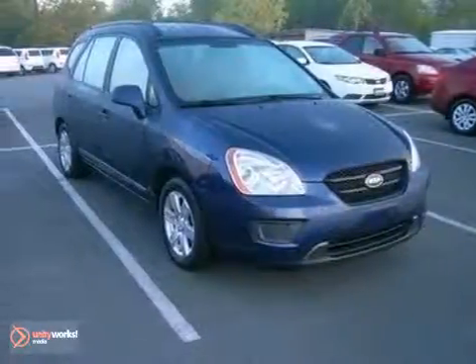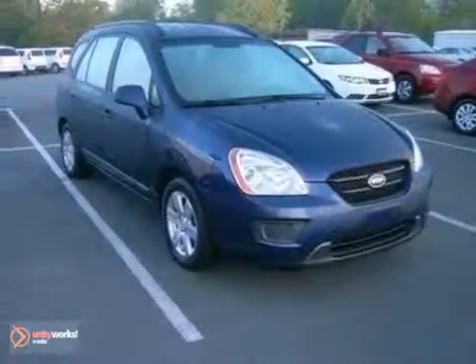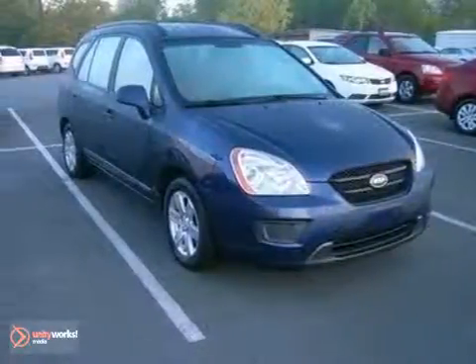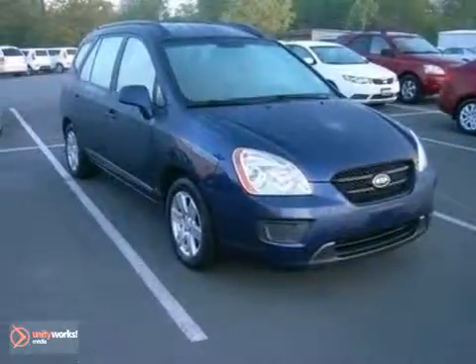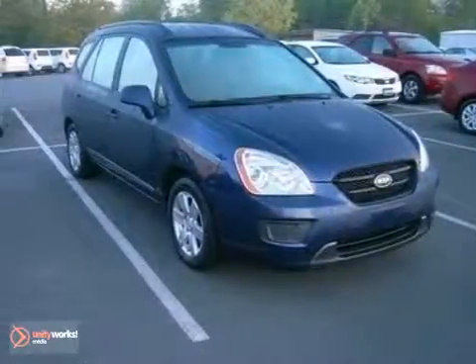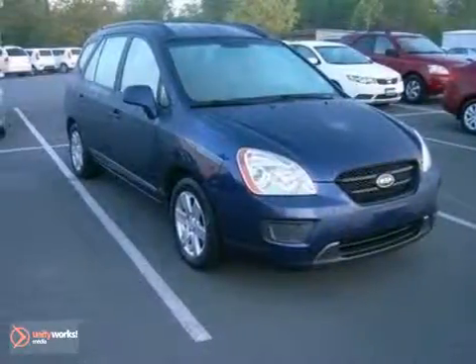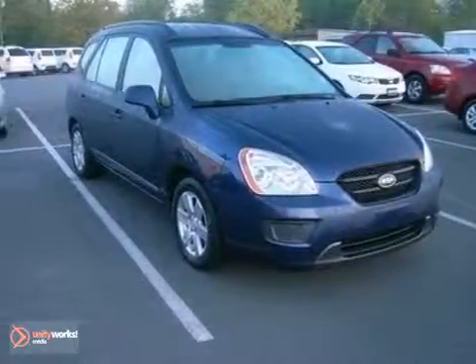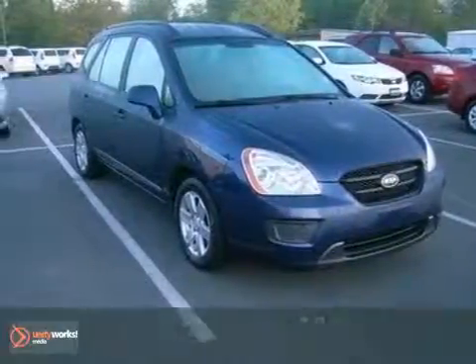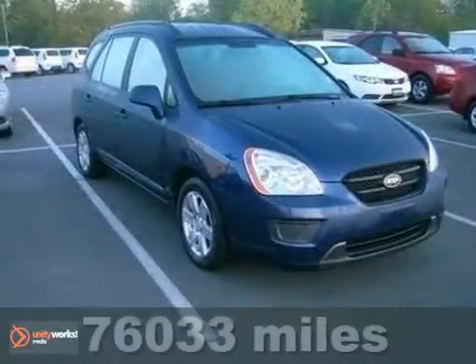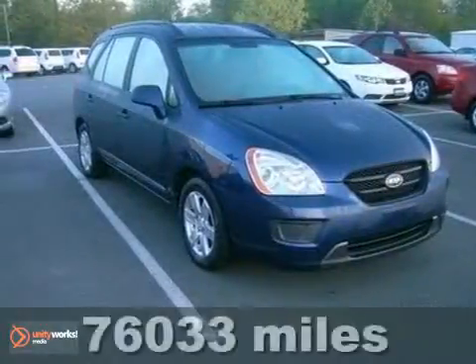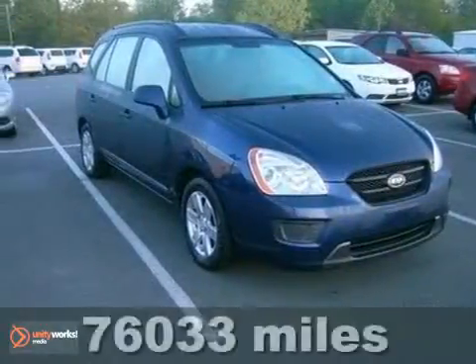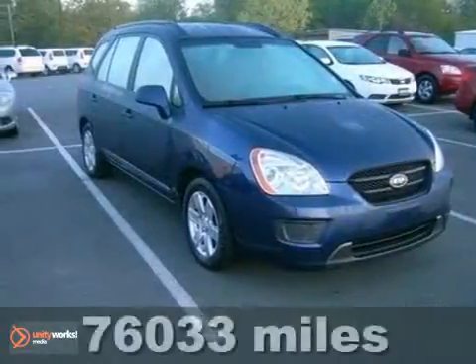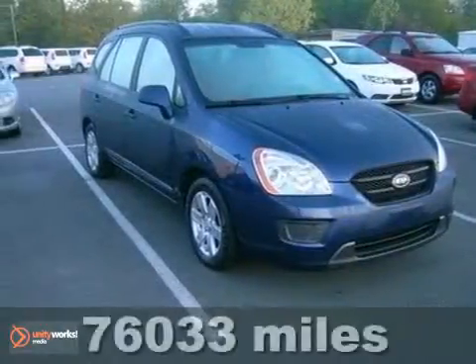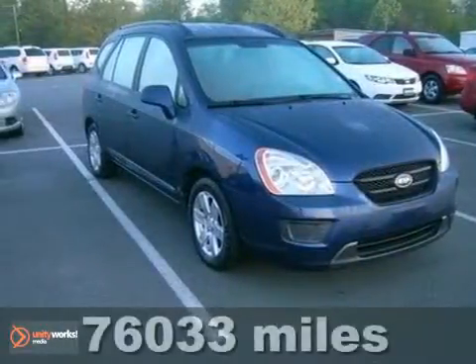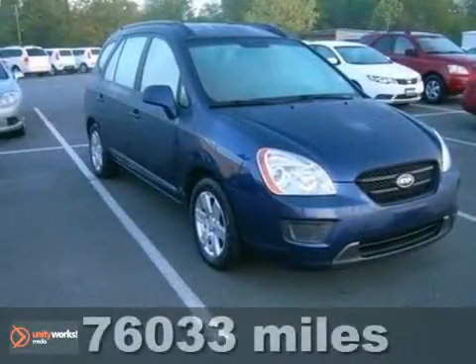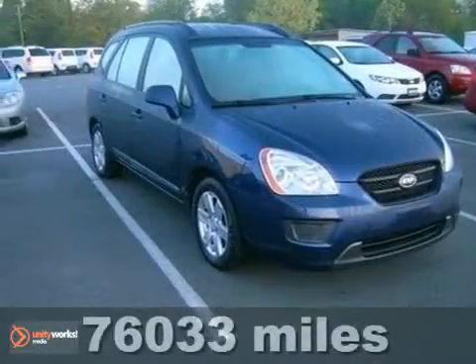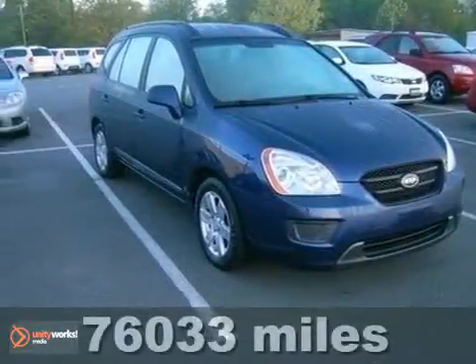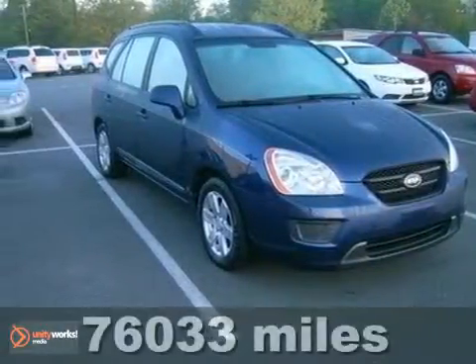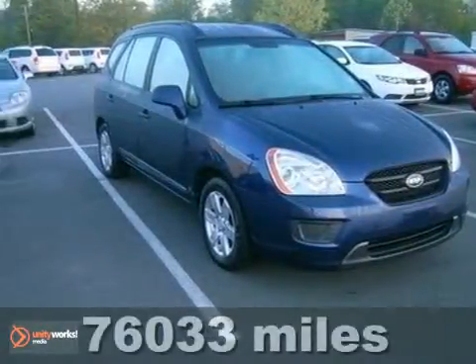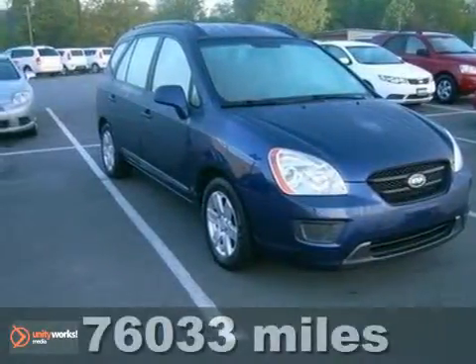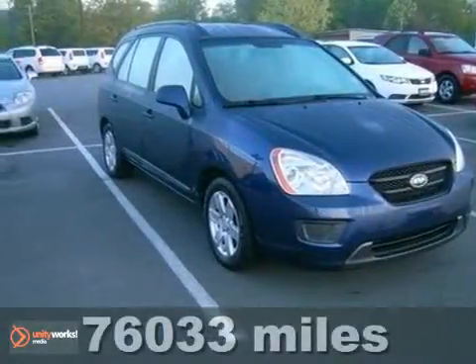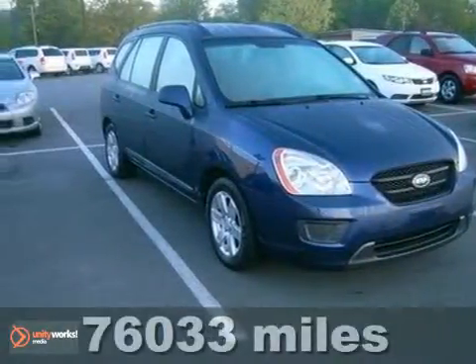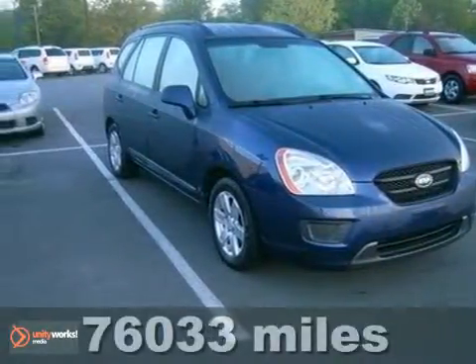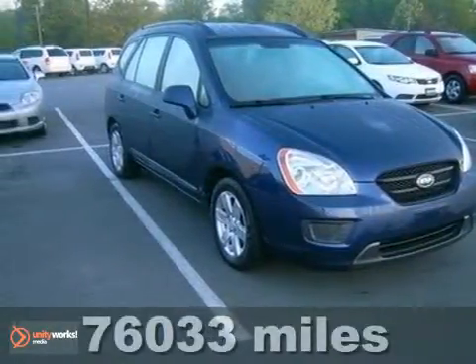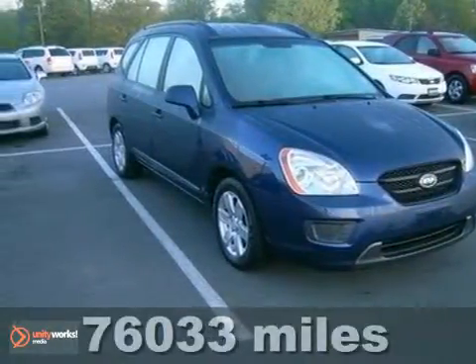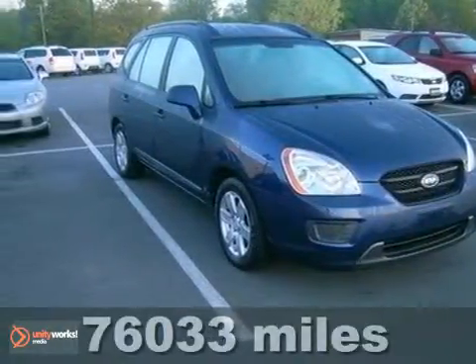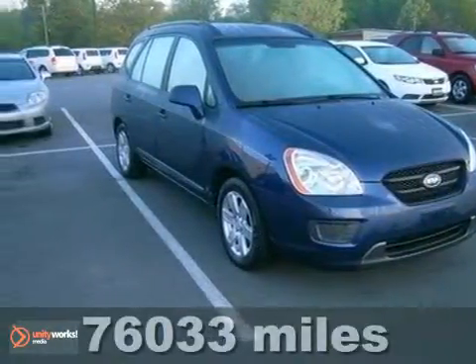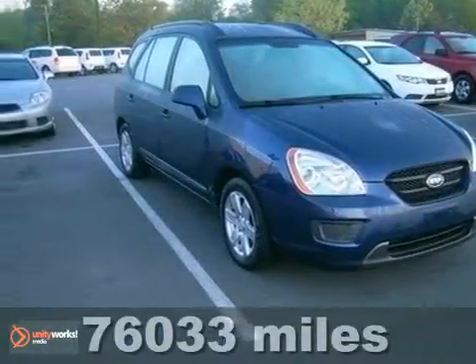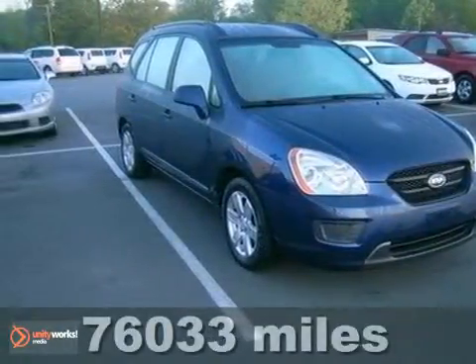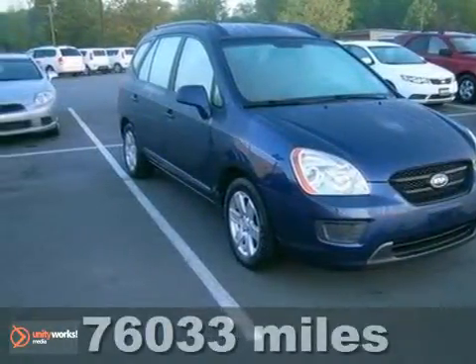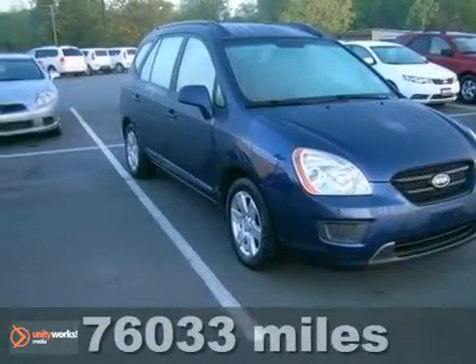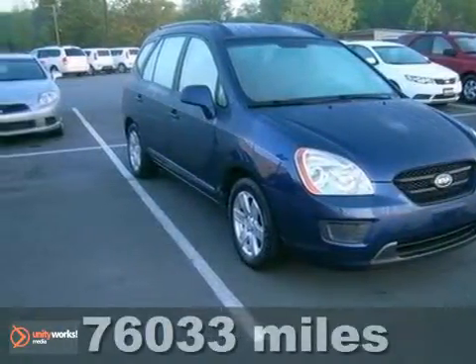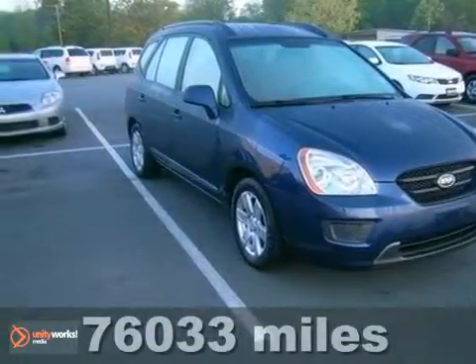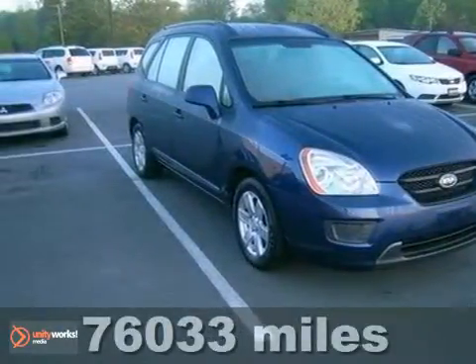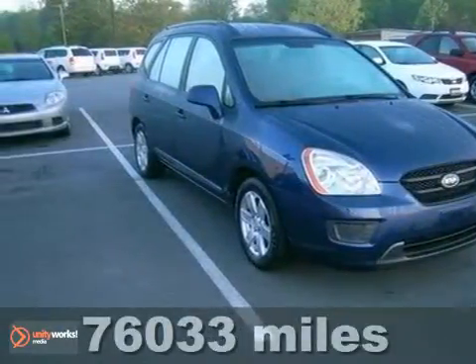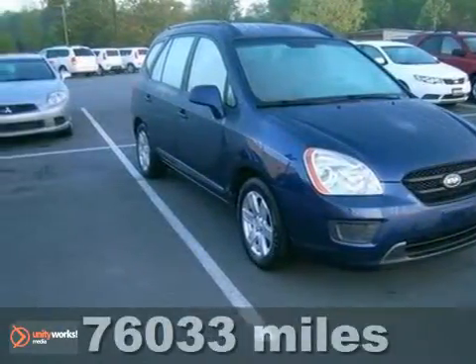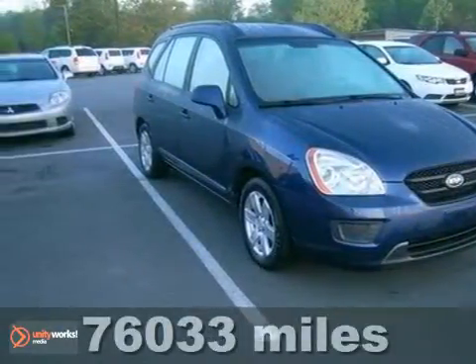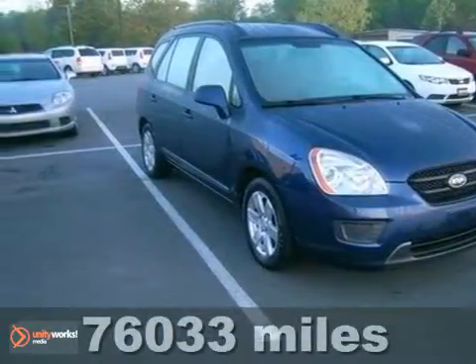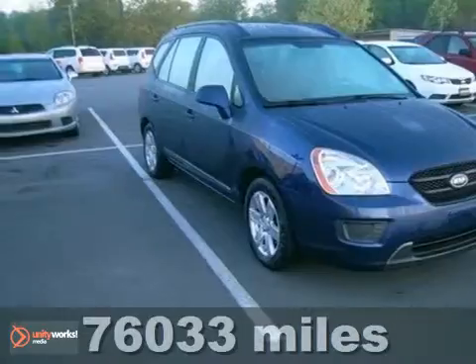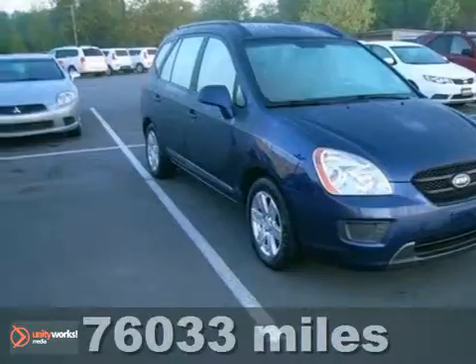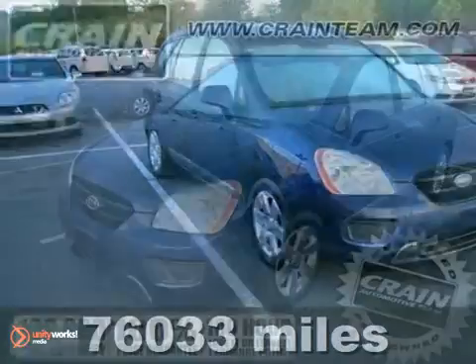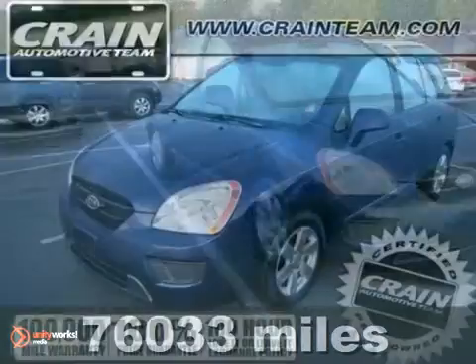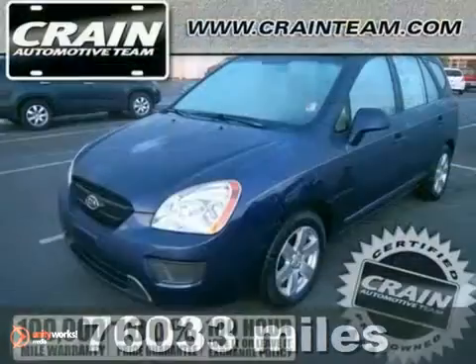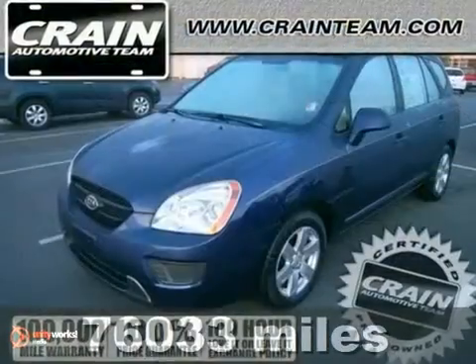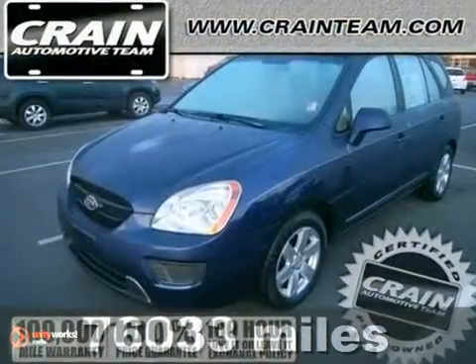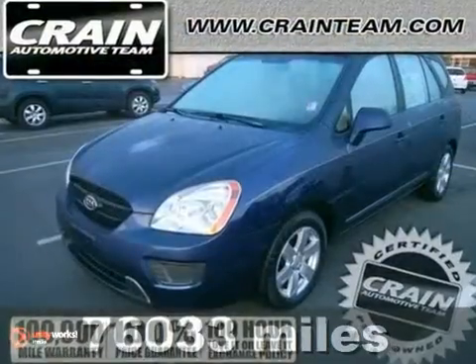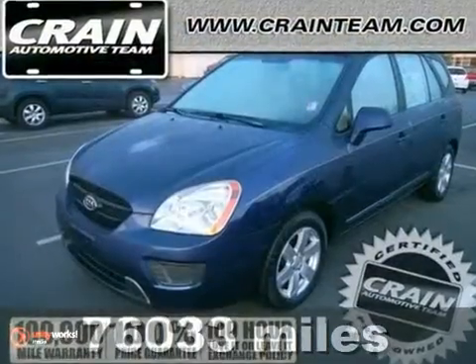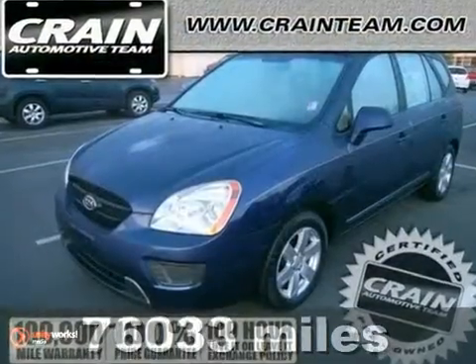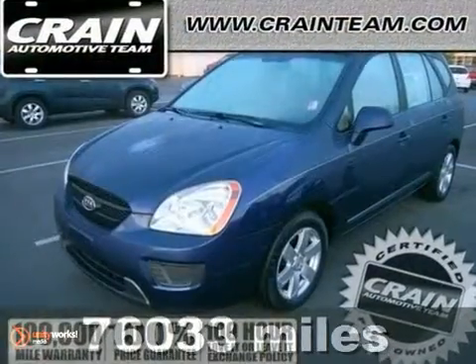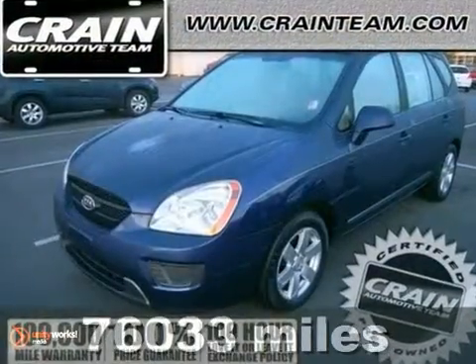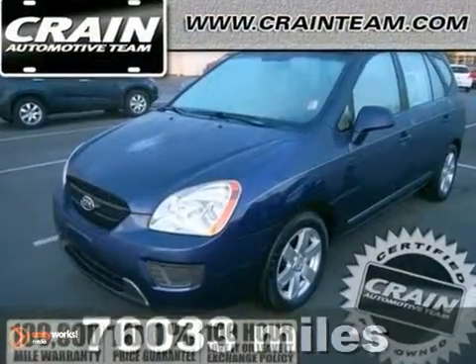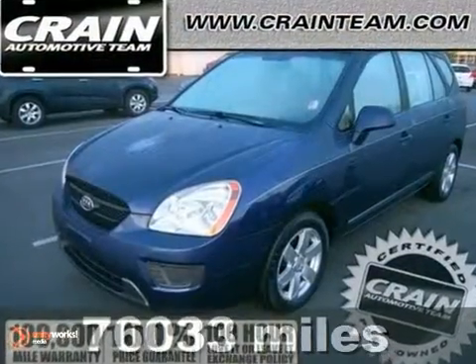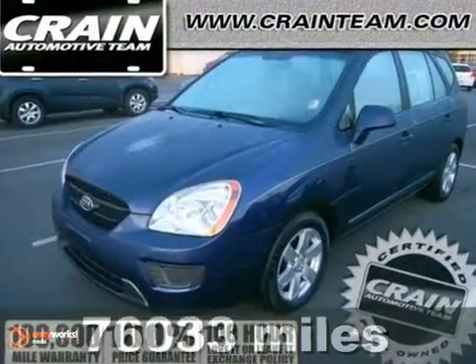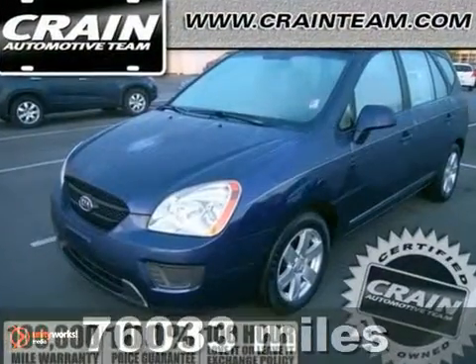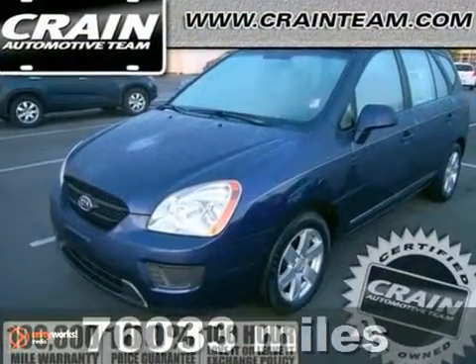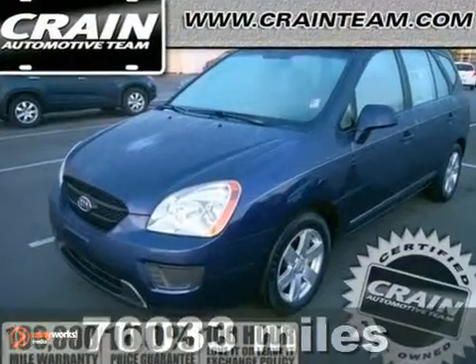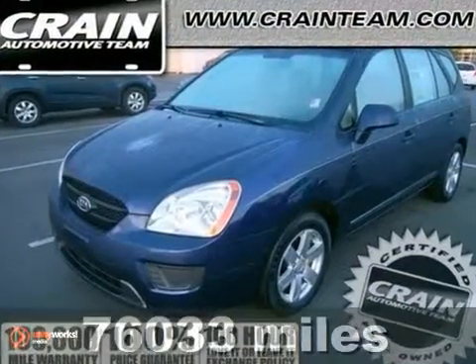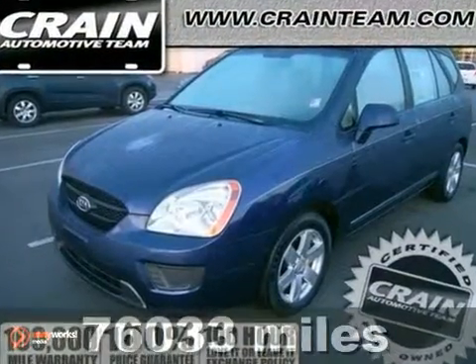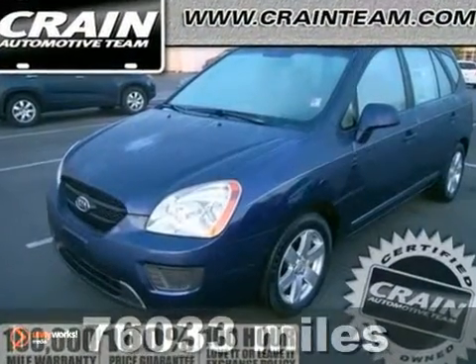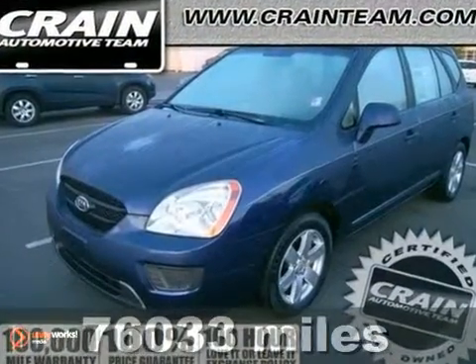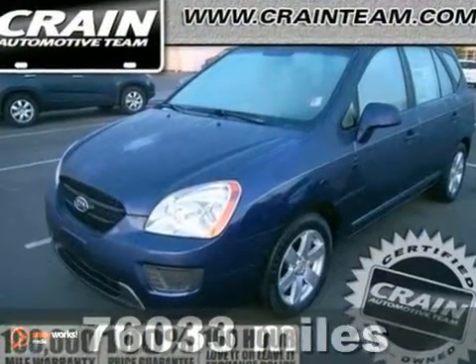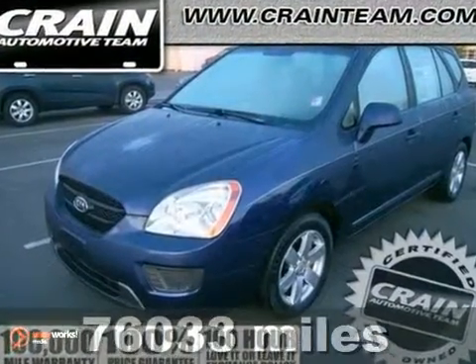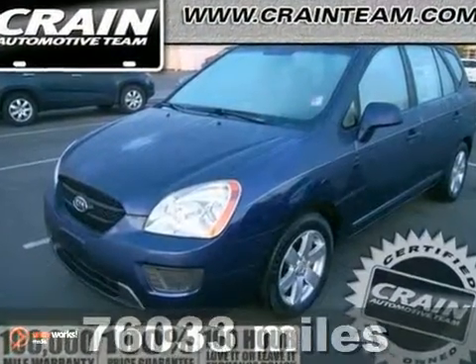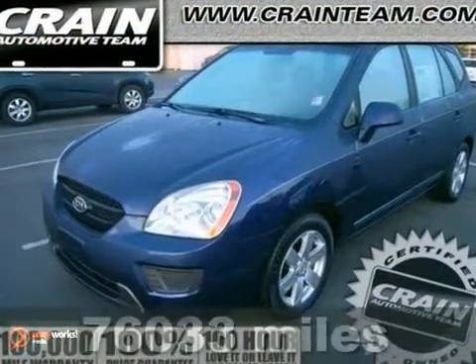Here's a 2007 Kia Rondo. For 2007, Kia introduces the sporty, economical Rondo.